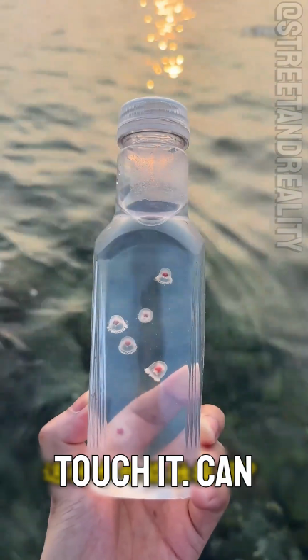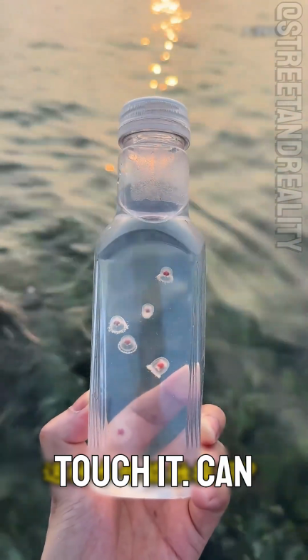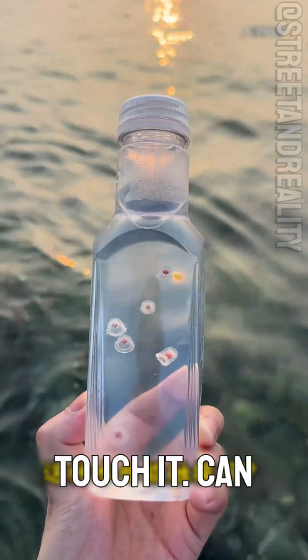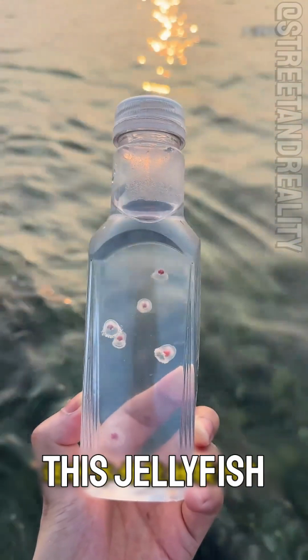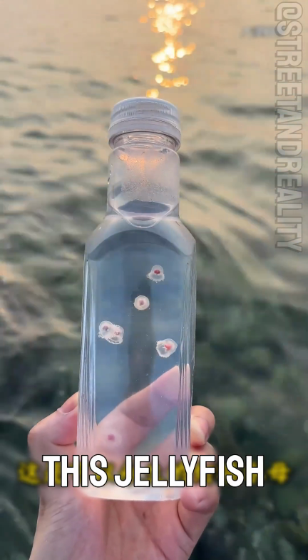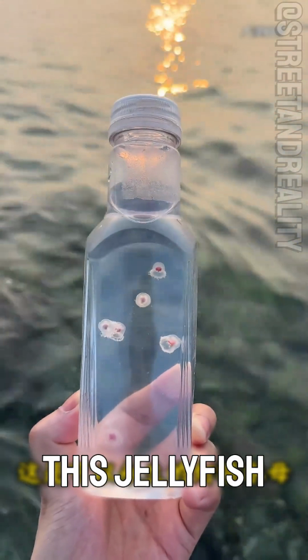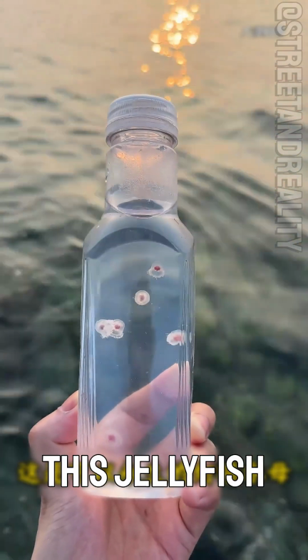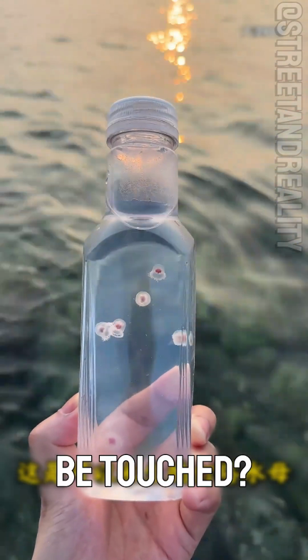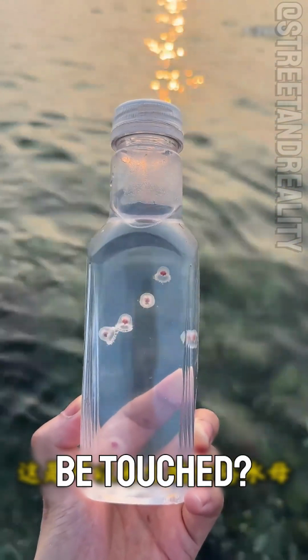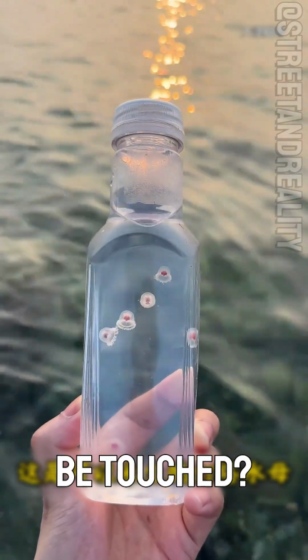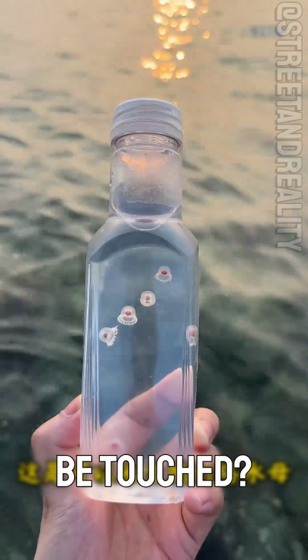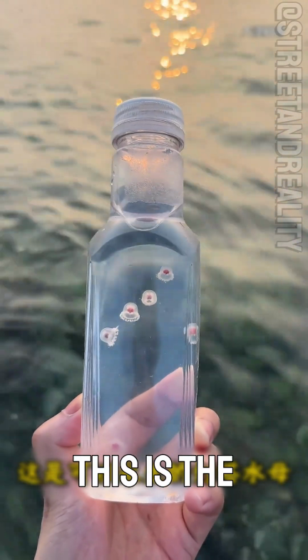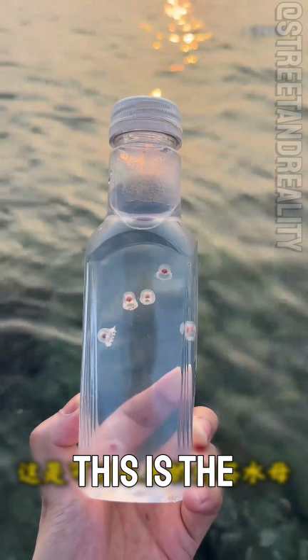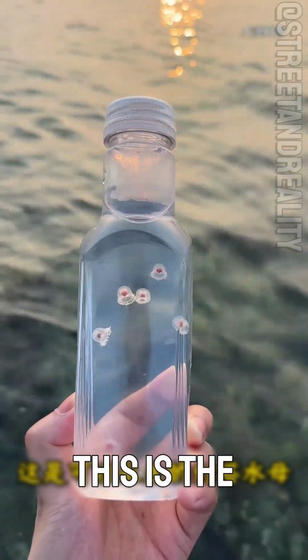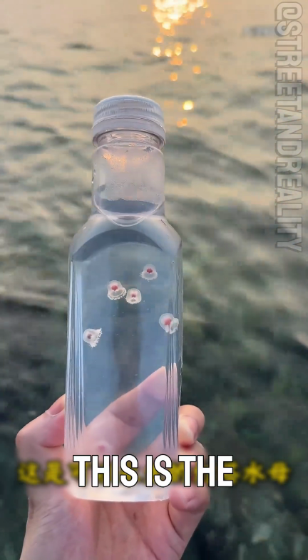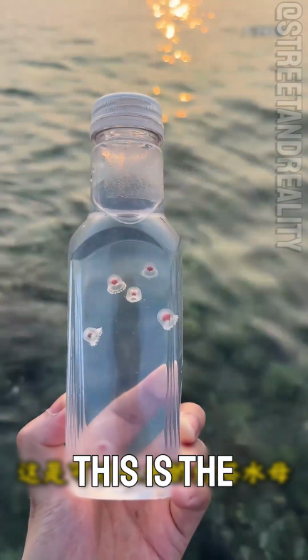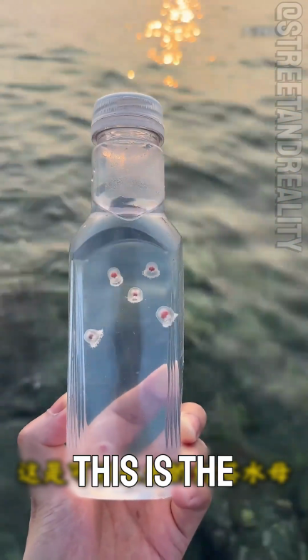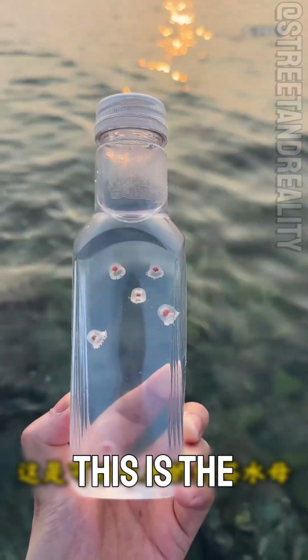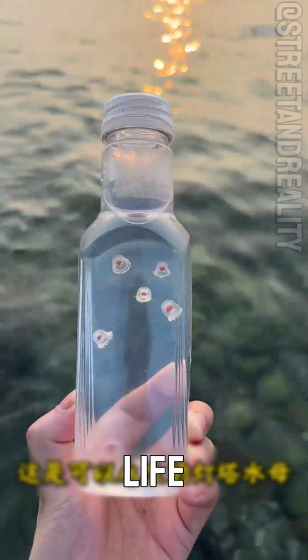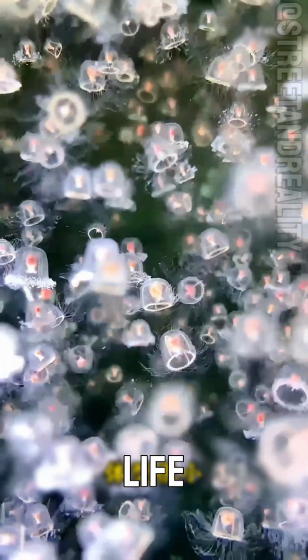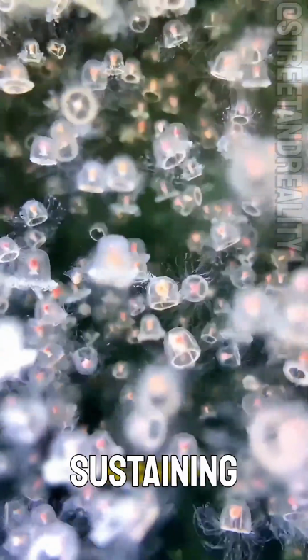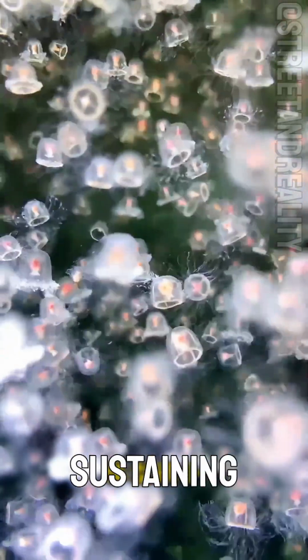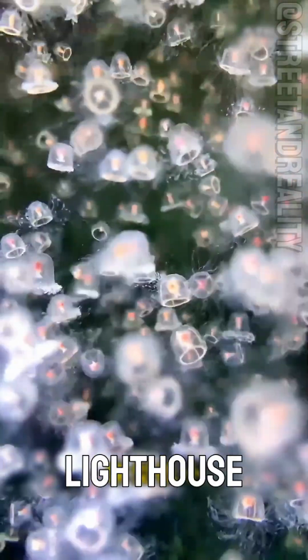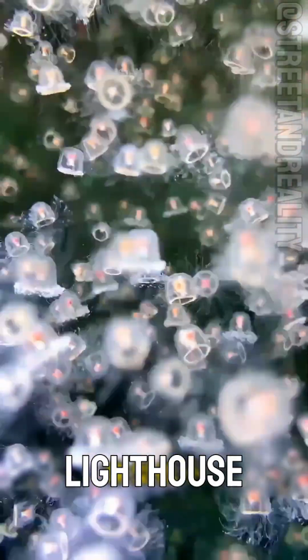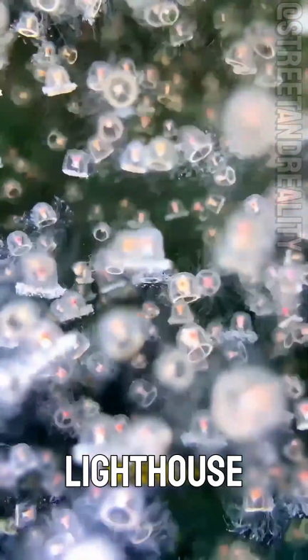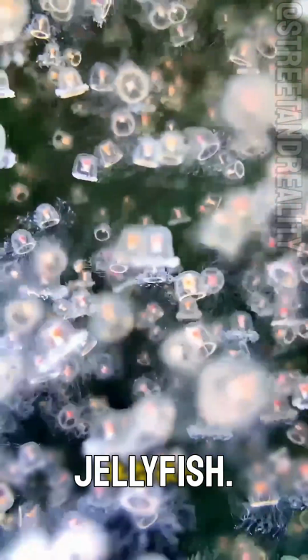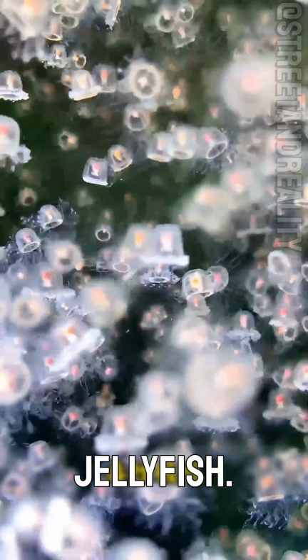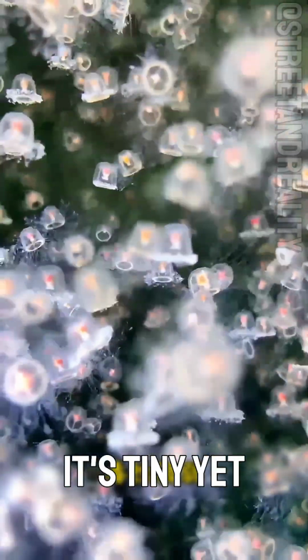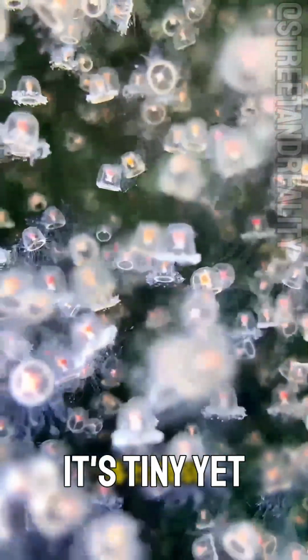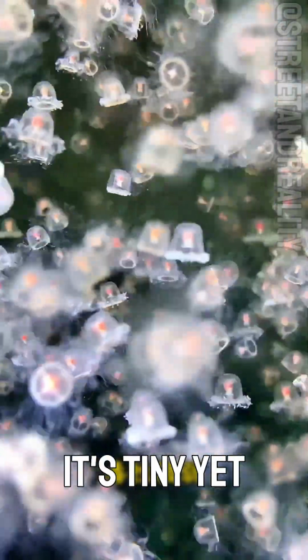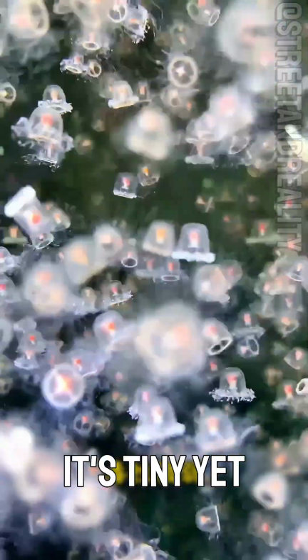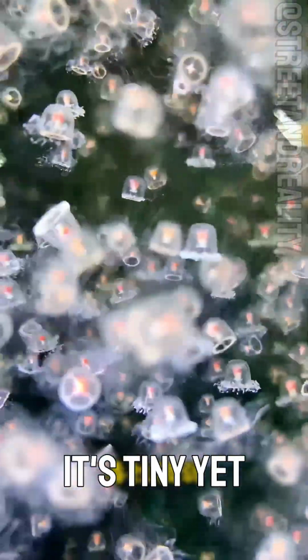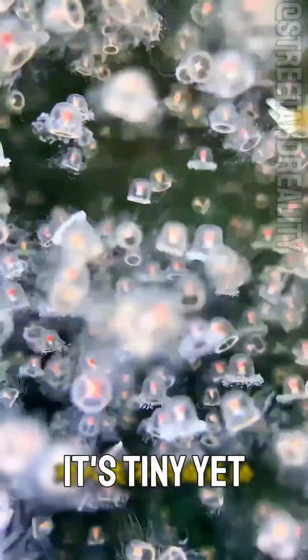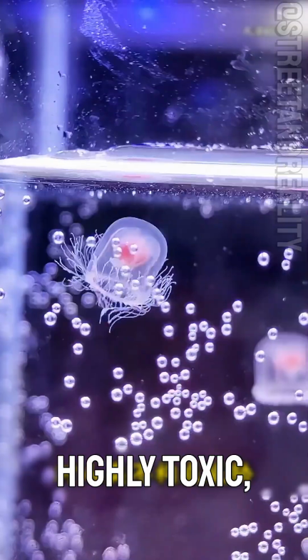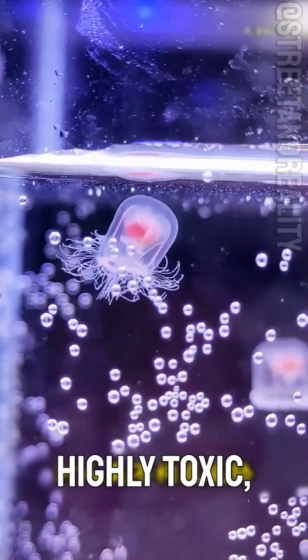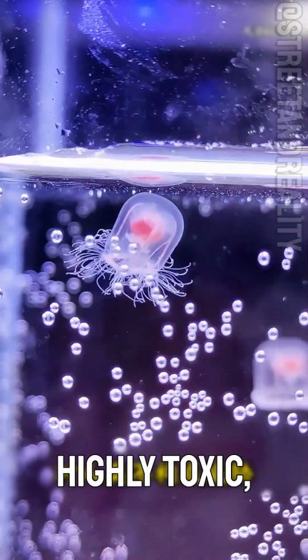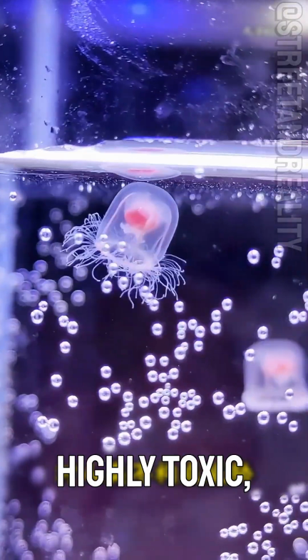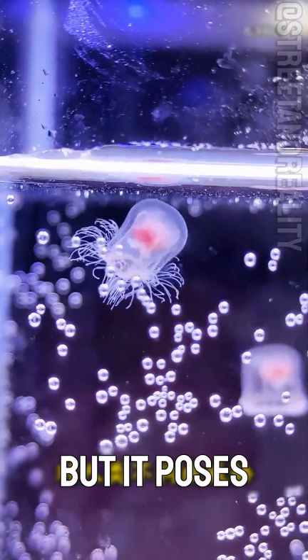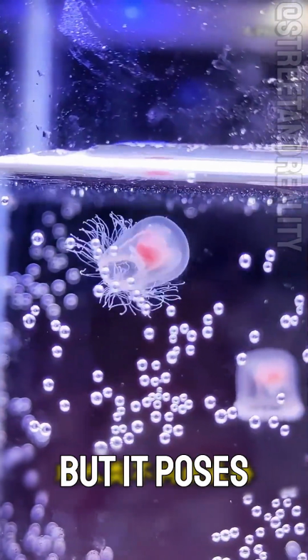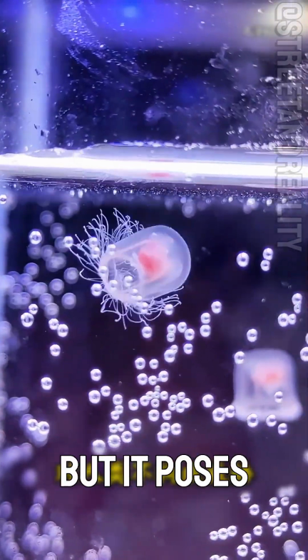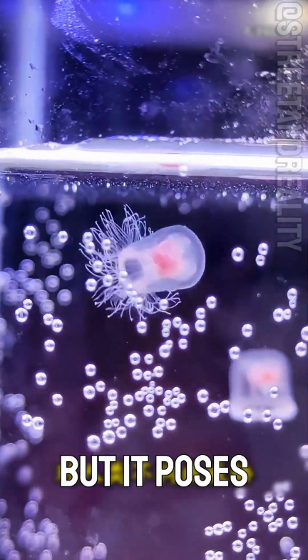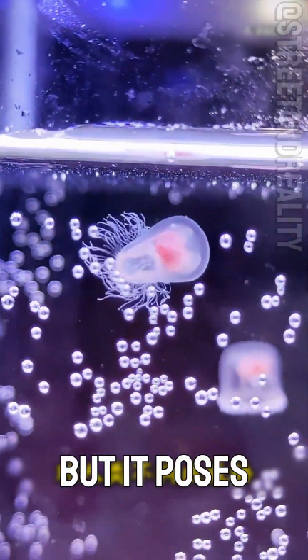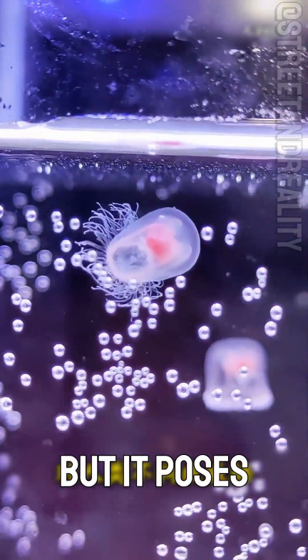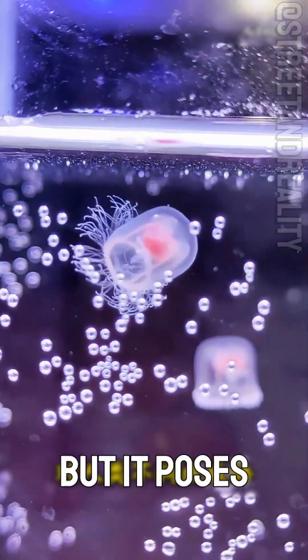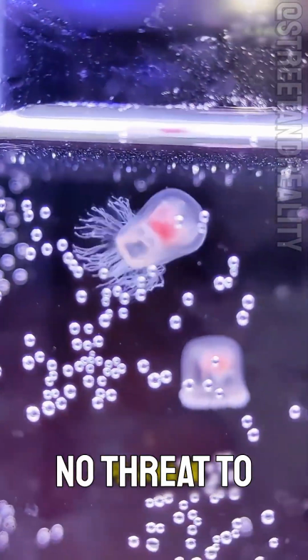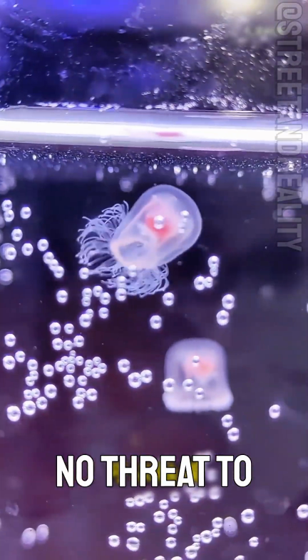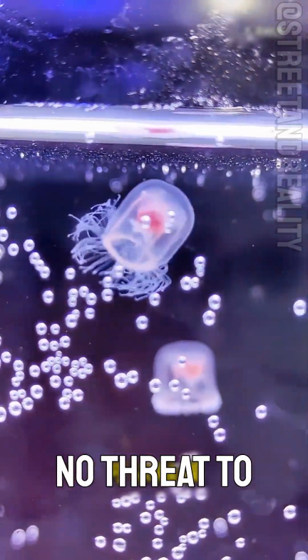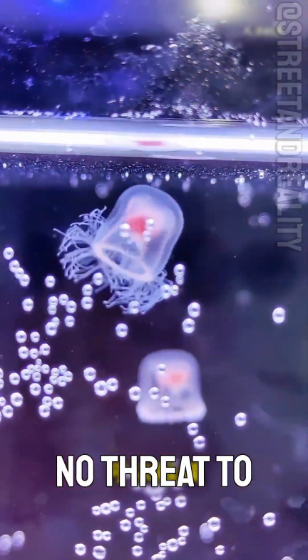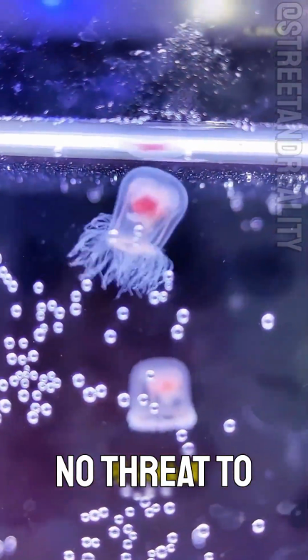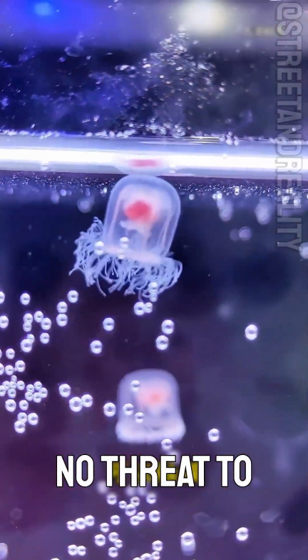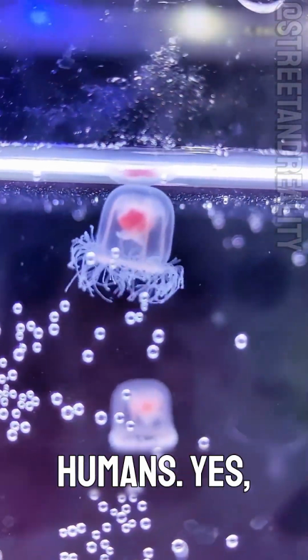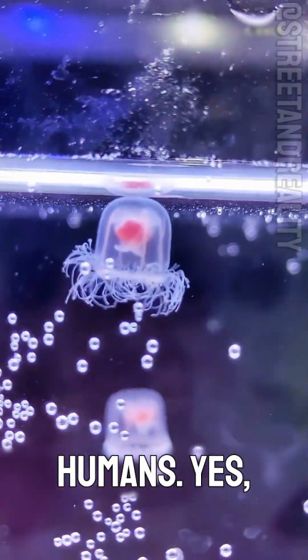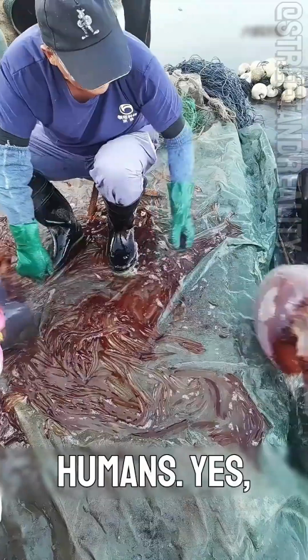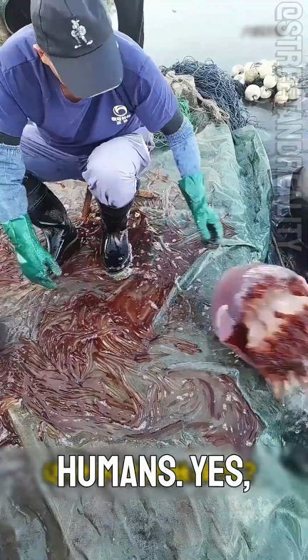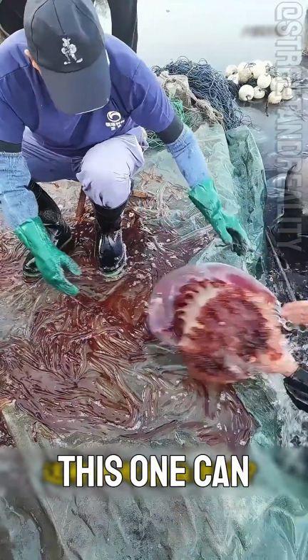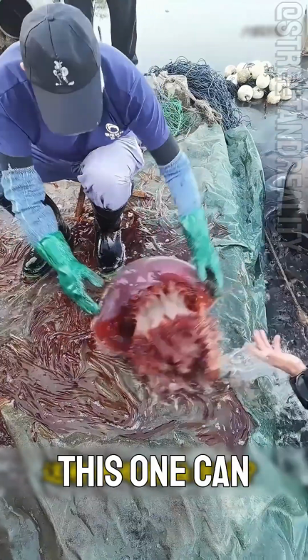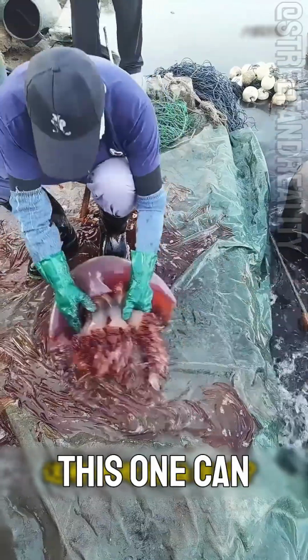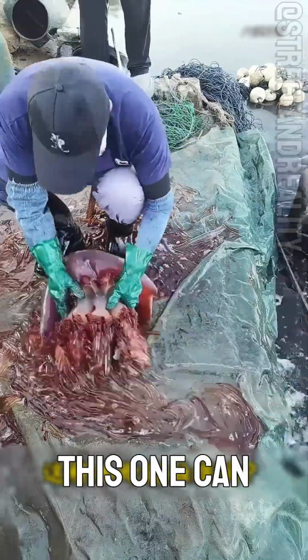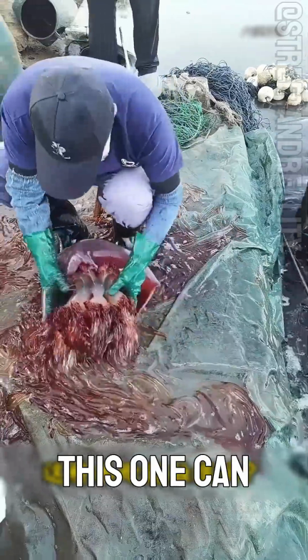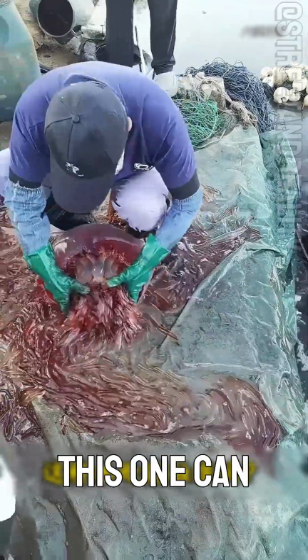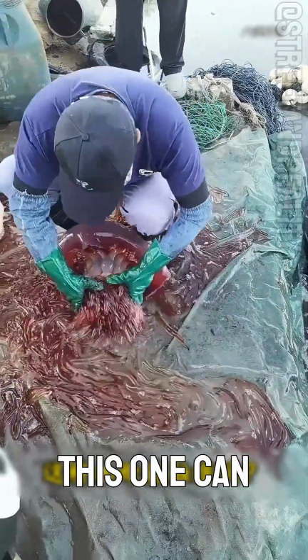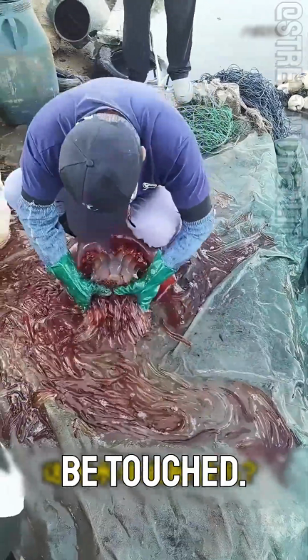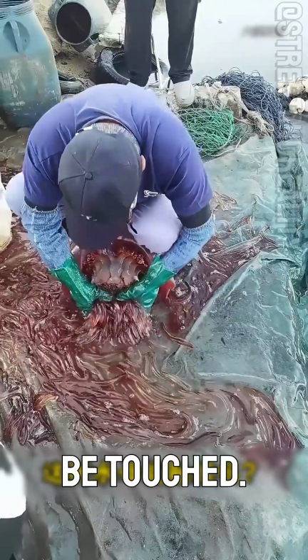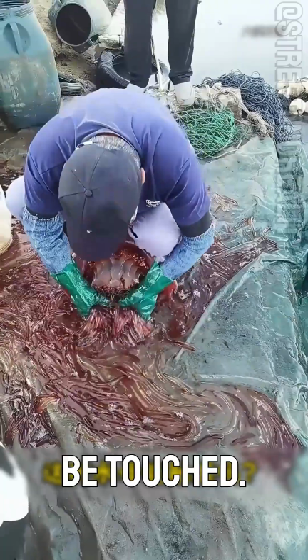Can this jellyfish be touched? This is the life-sustaining lighthouse jellyfish. It's tiny yet highly toxic, but it poses no threat to humans. Yes, this one can be touched.